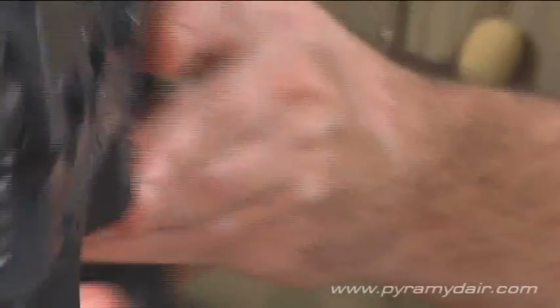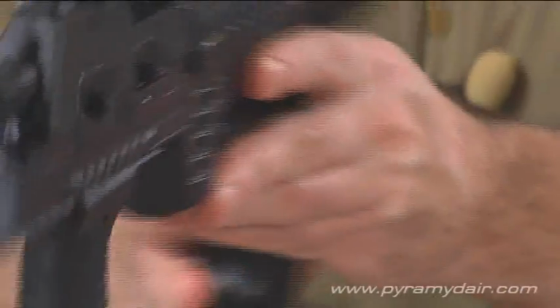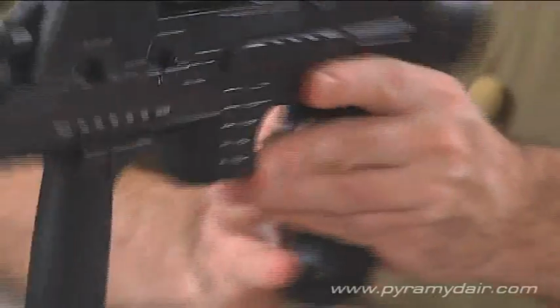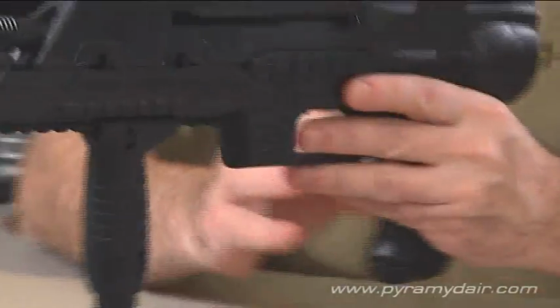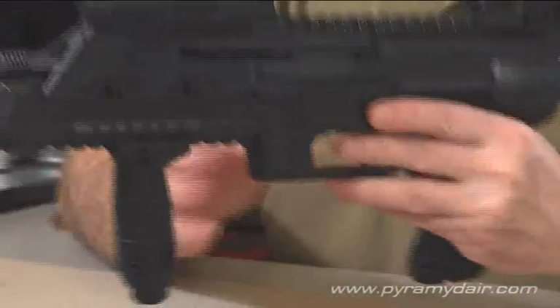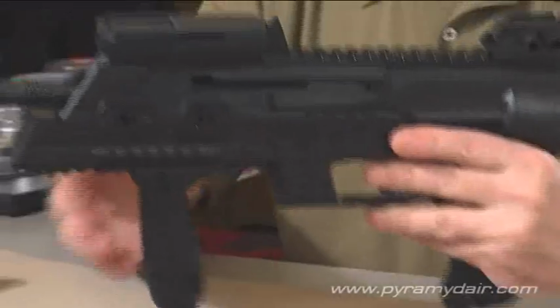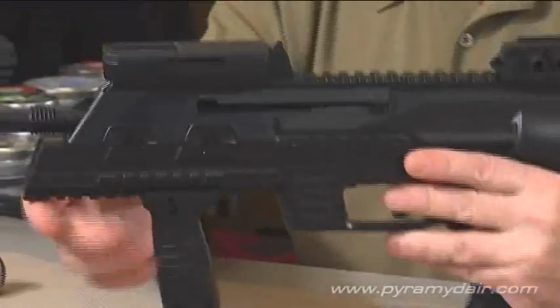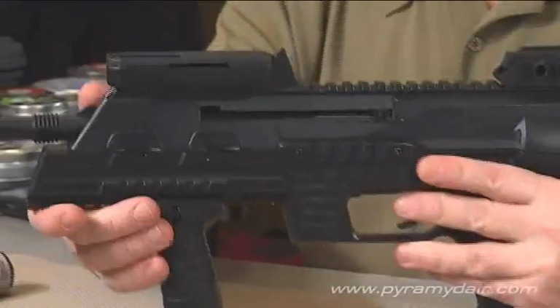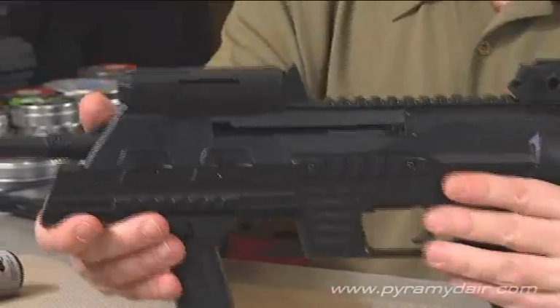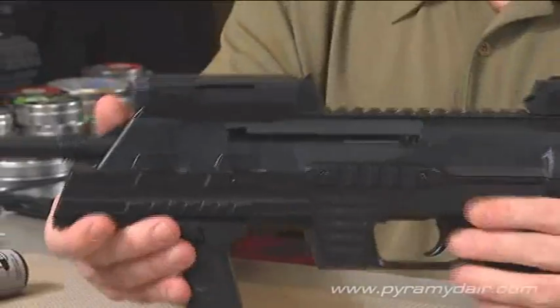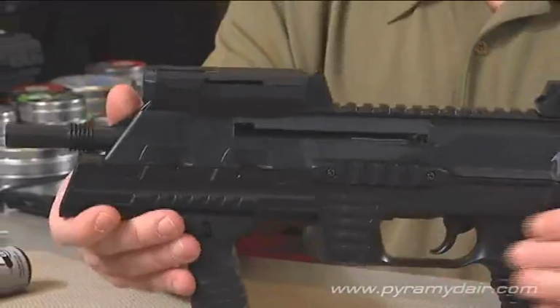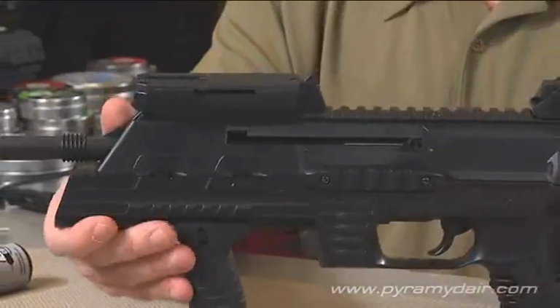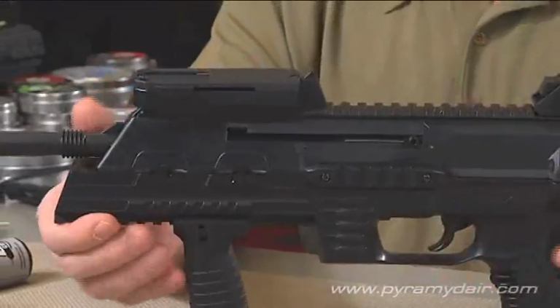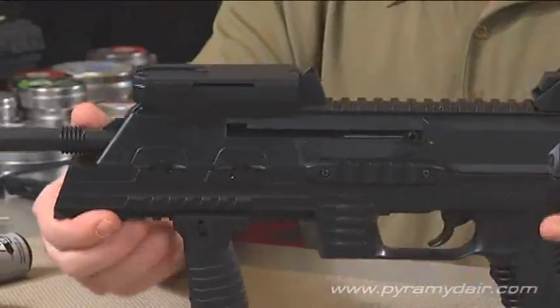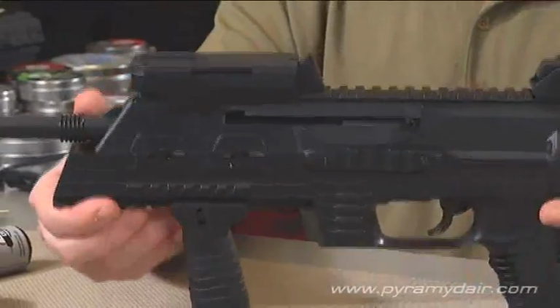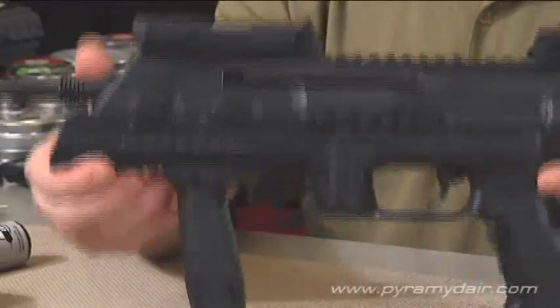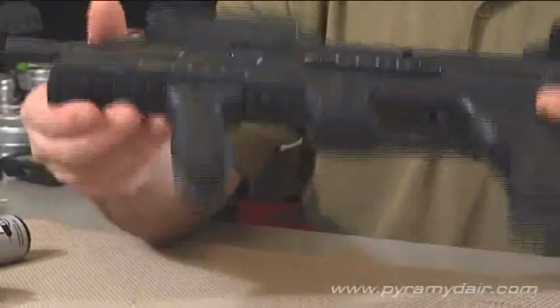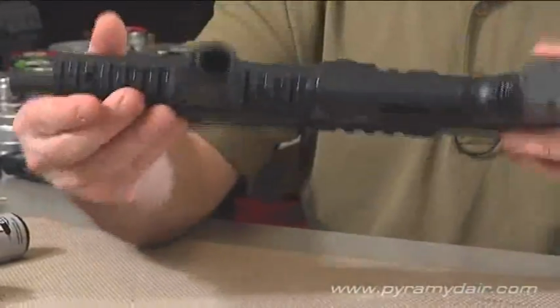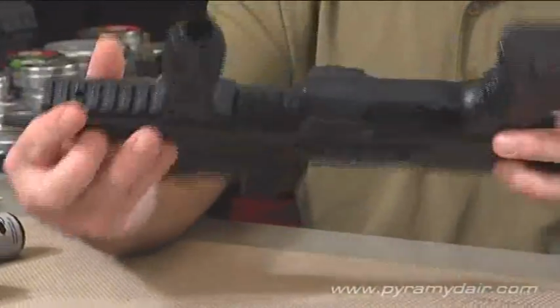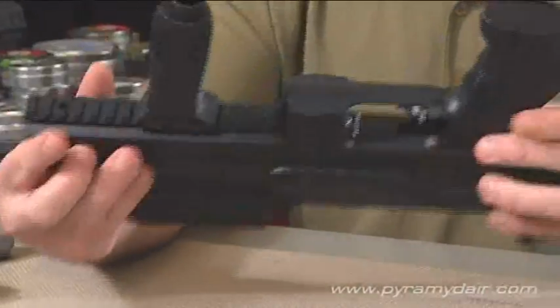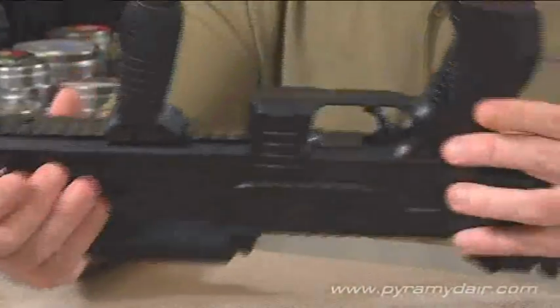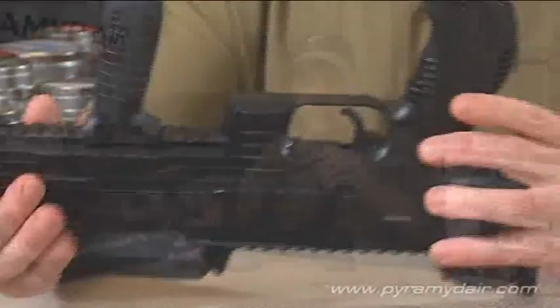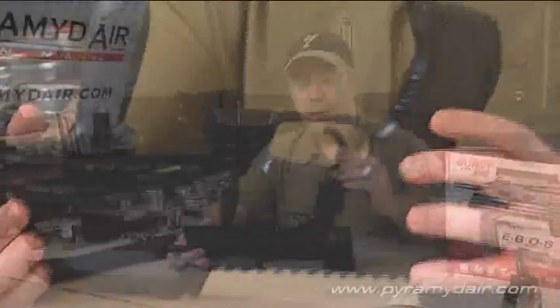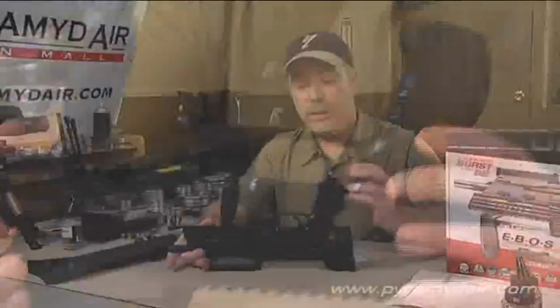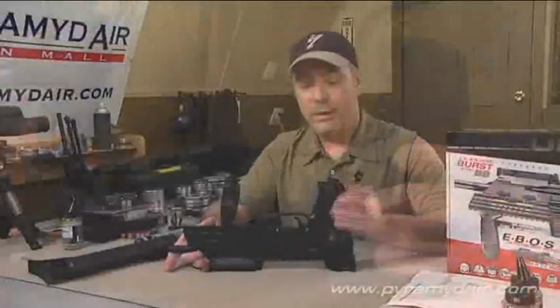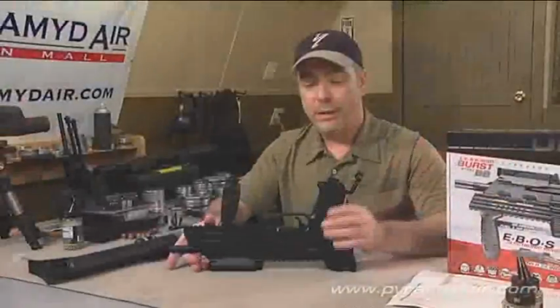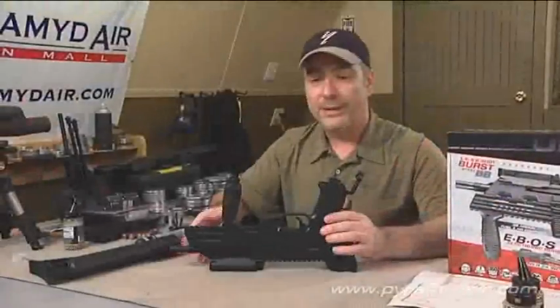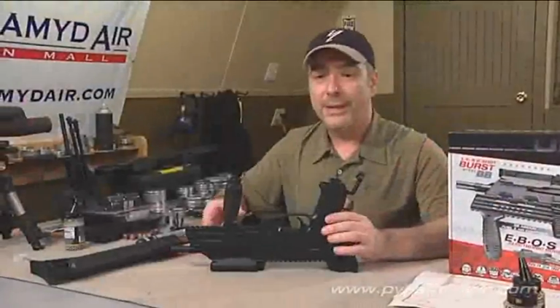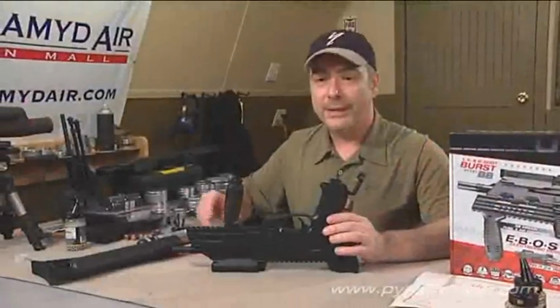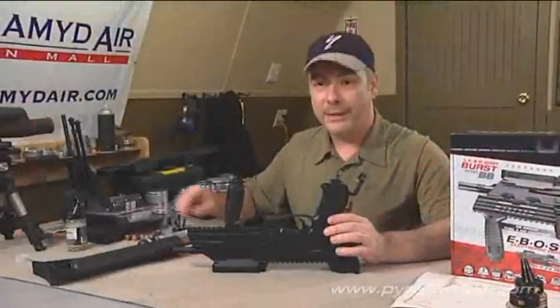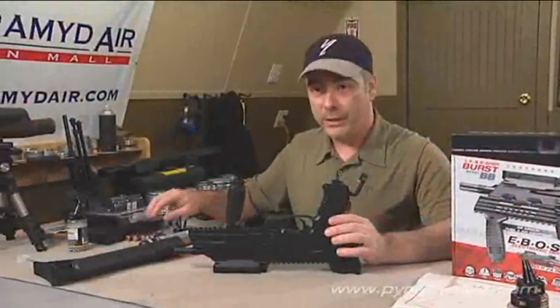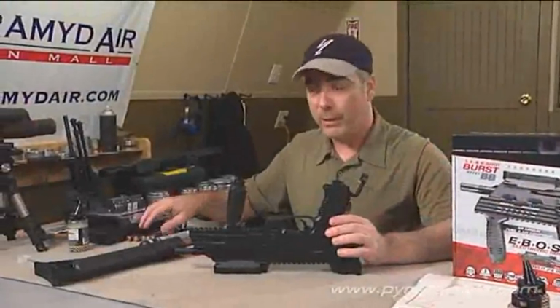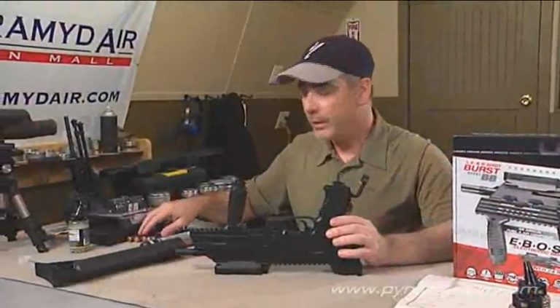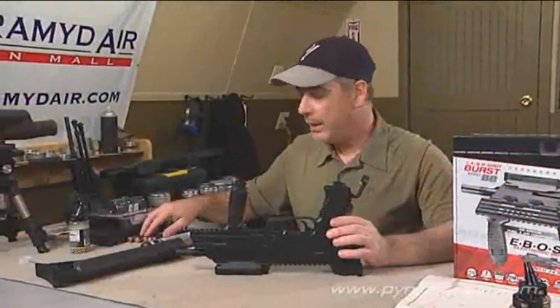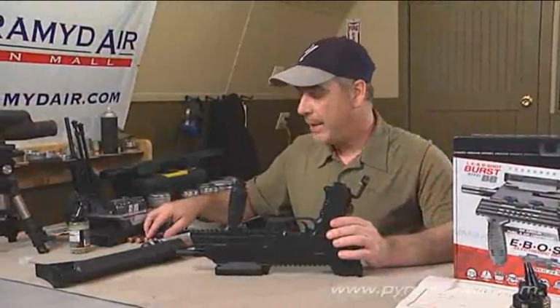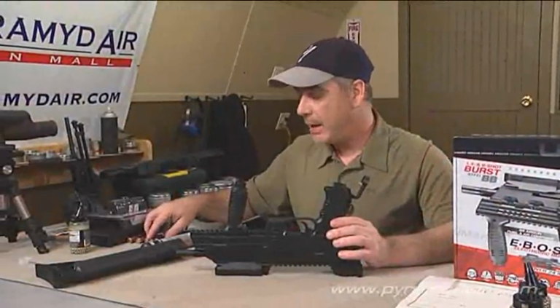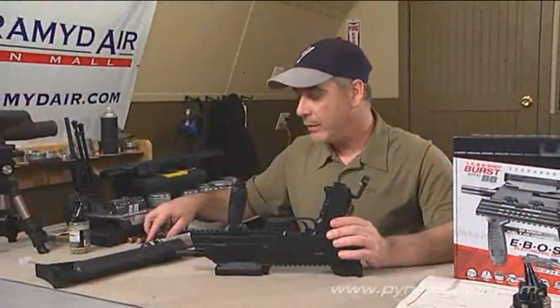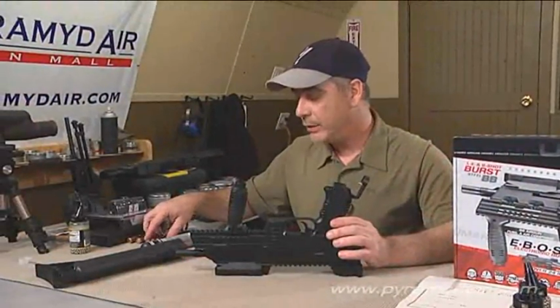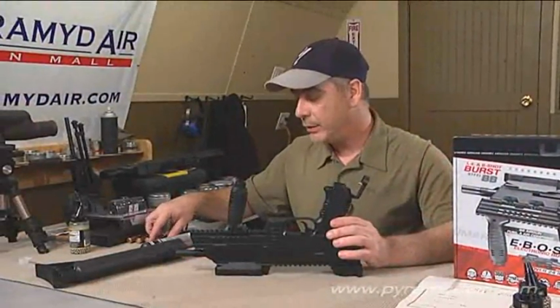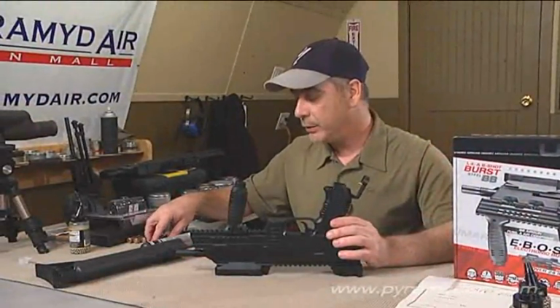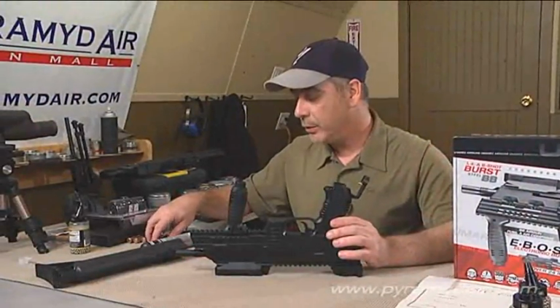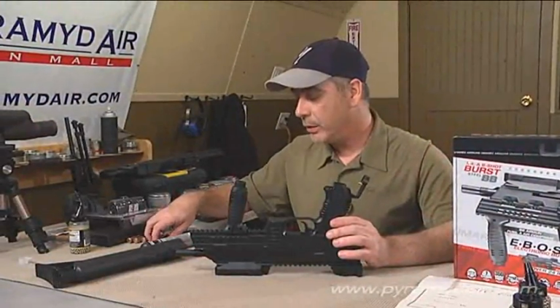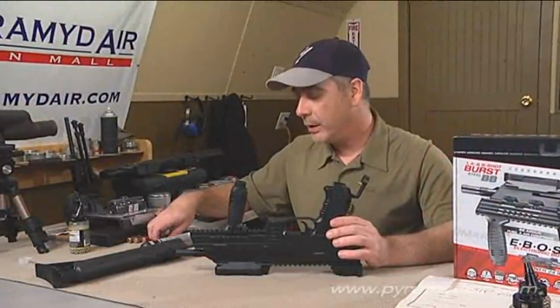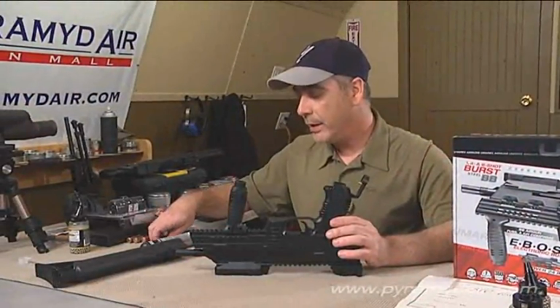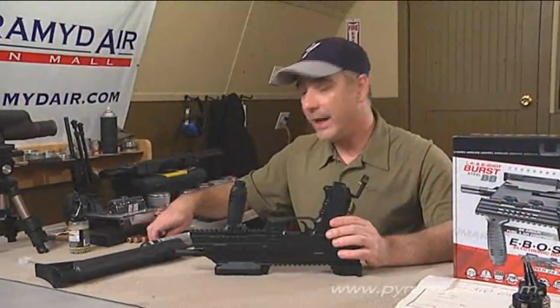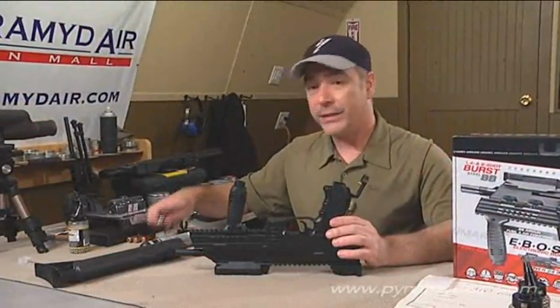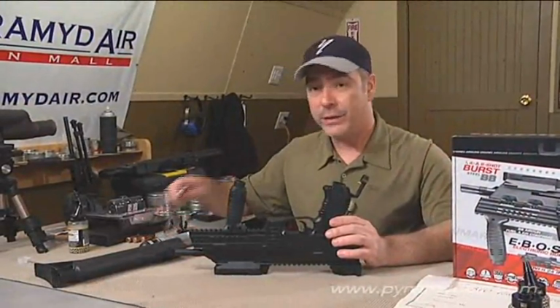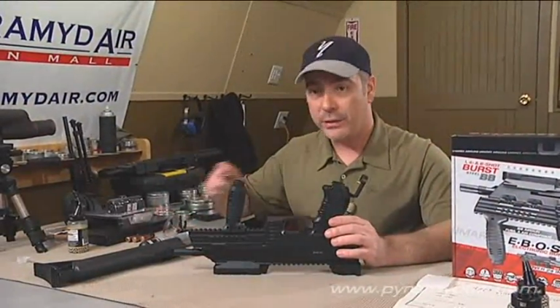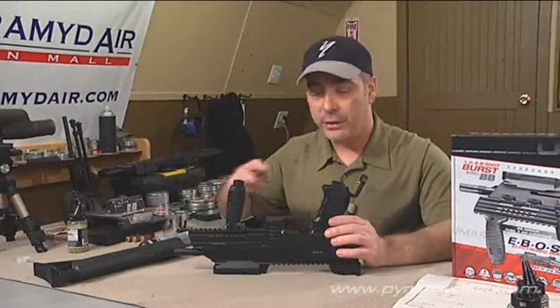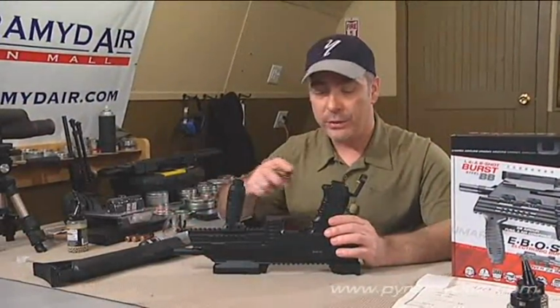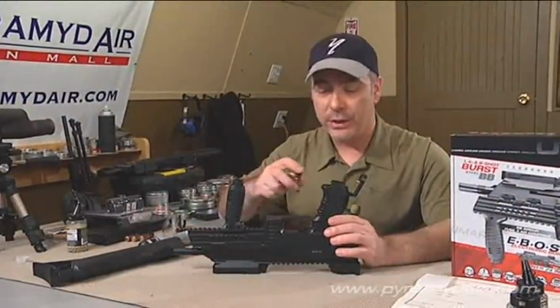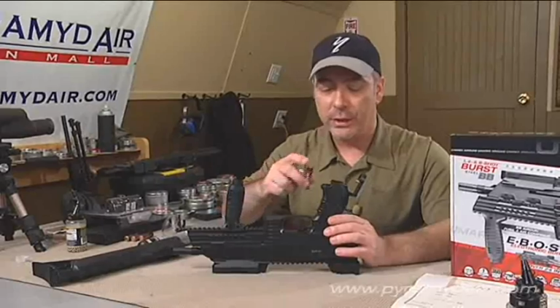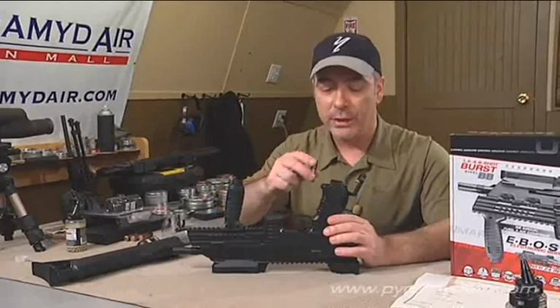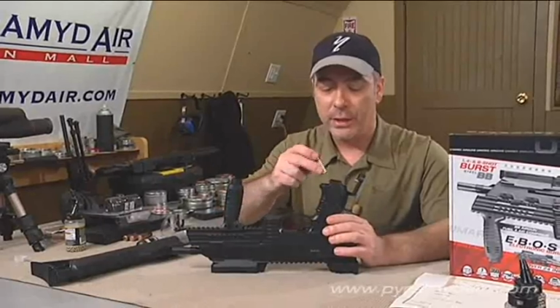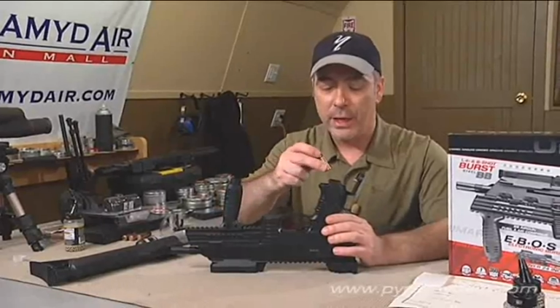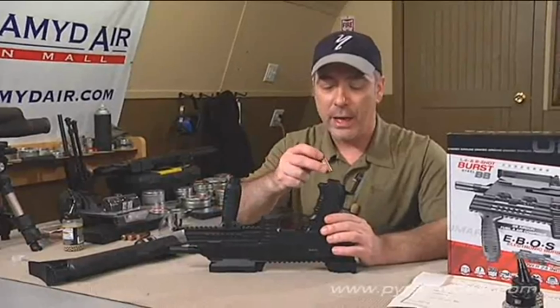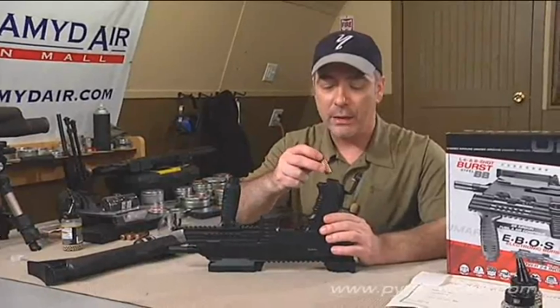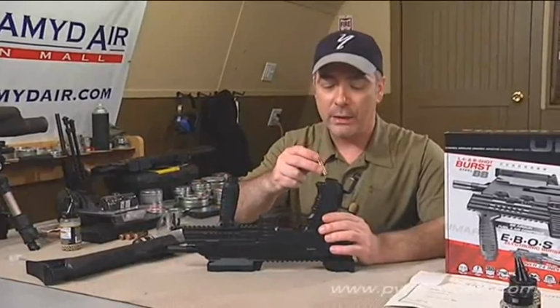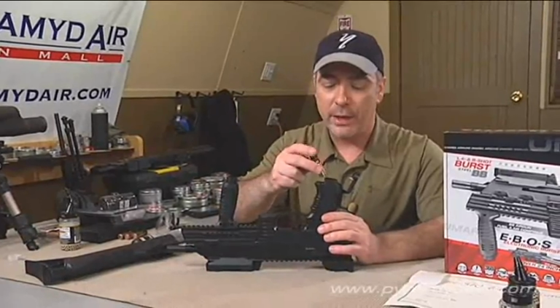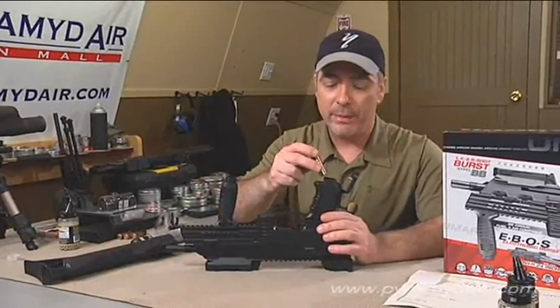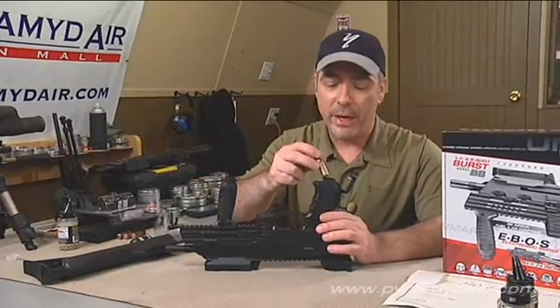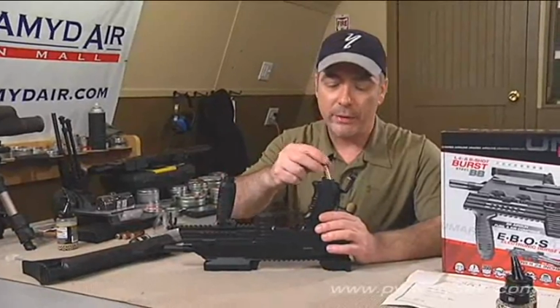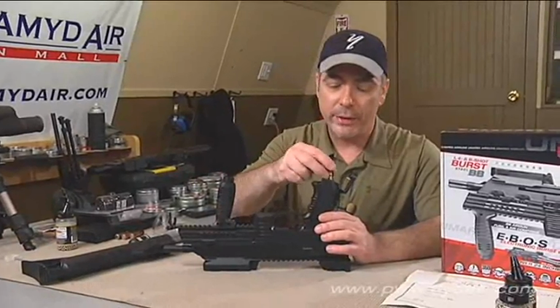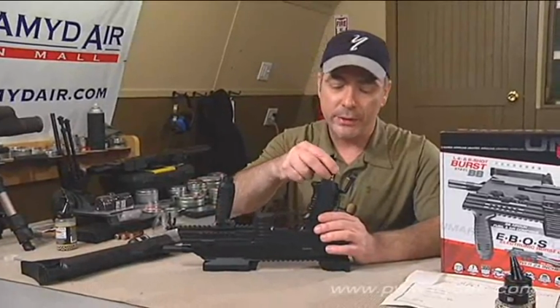Inside the grip is where six AA batteries are stored. I suggest using alkaline batteries.